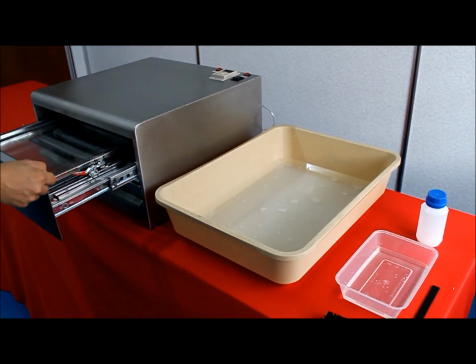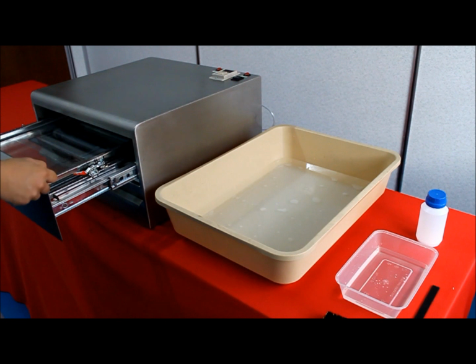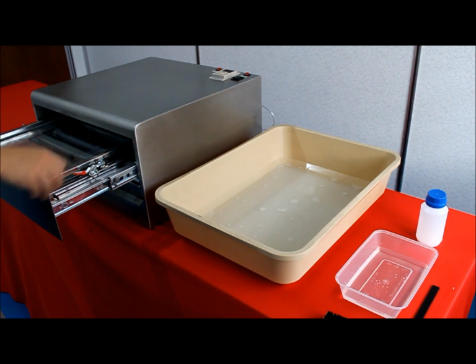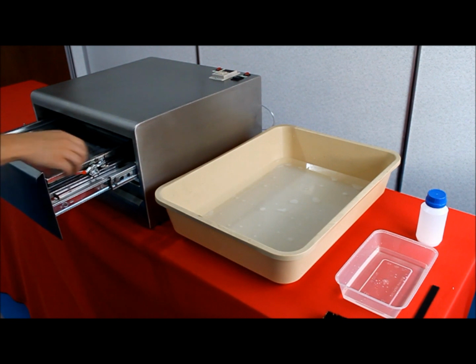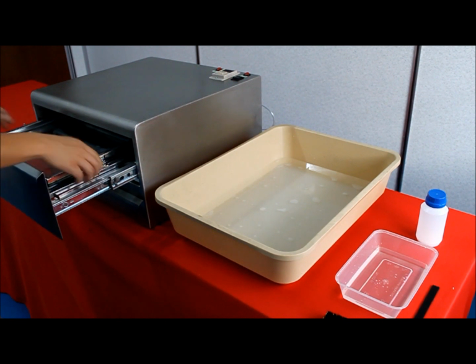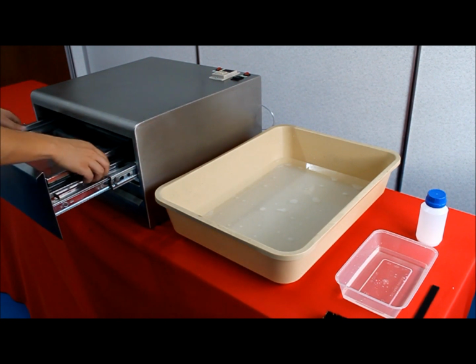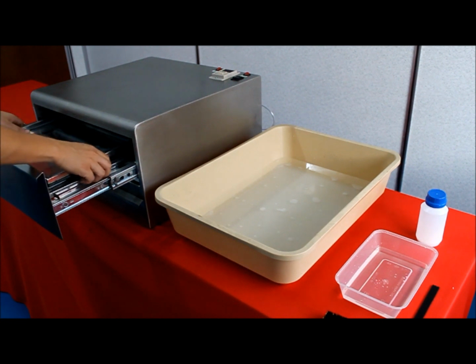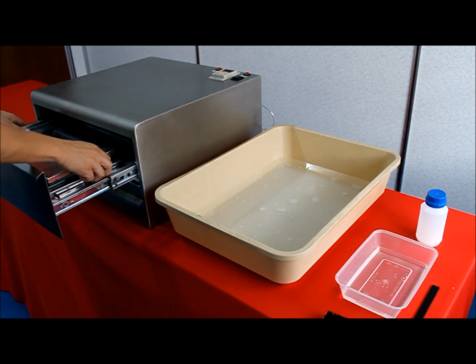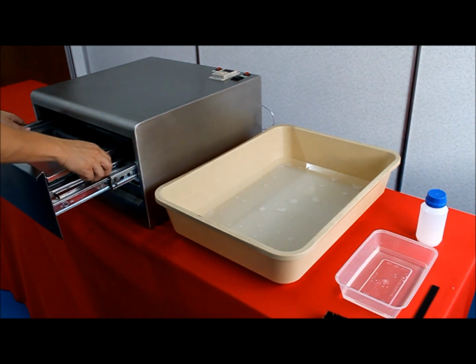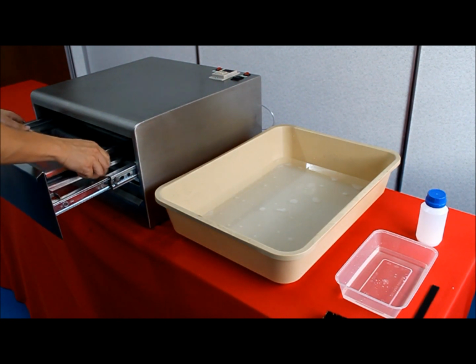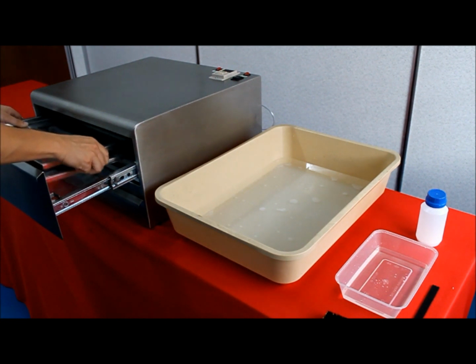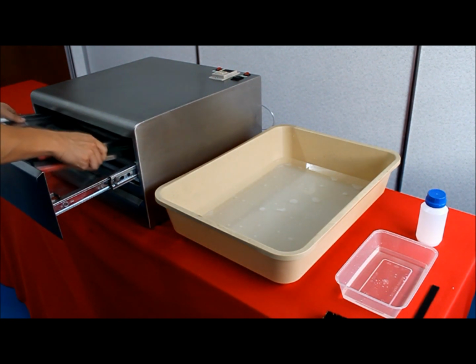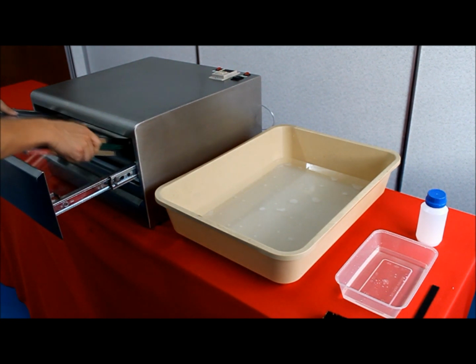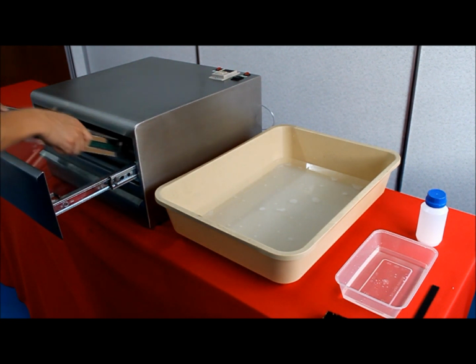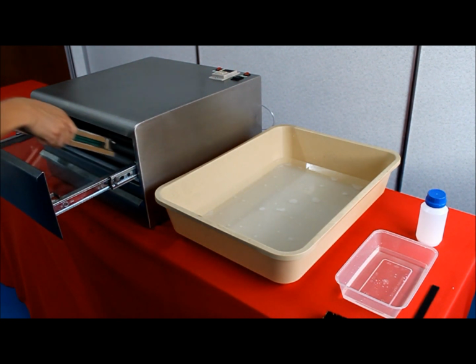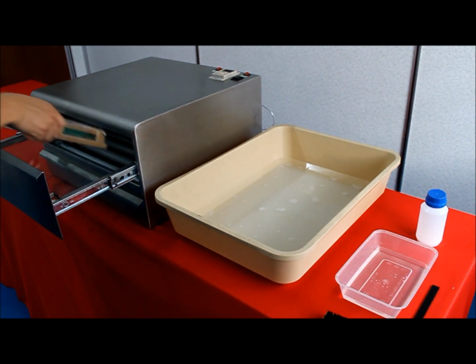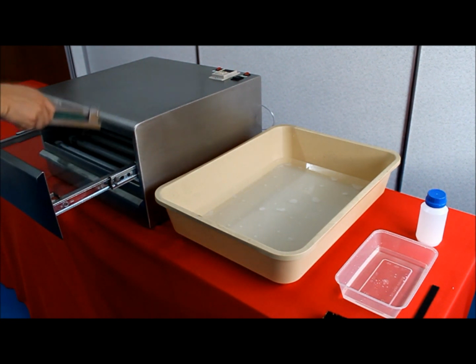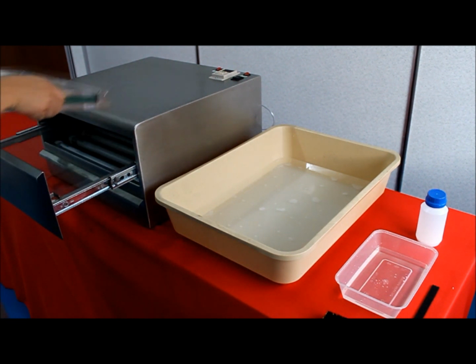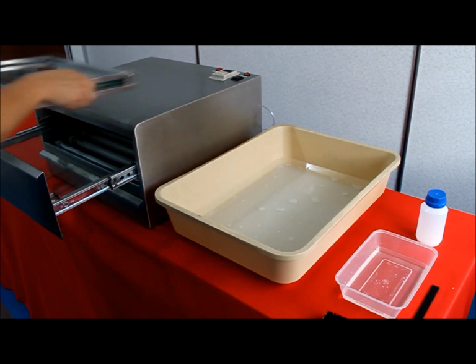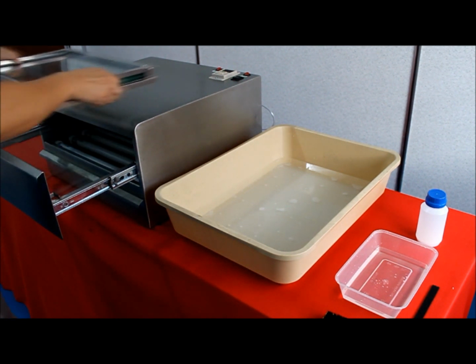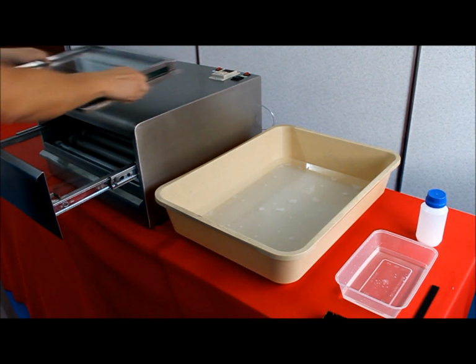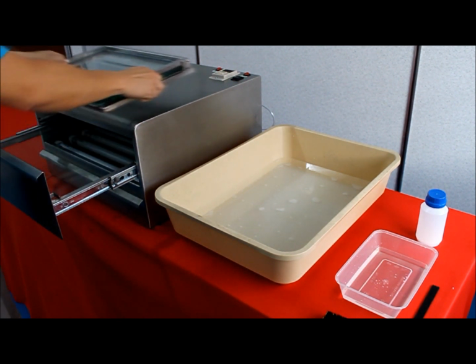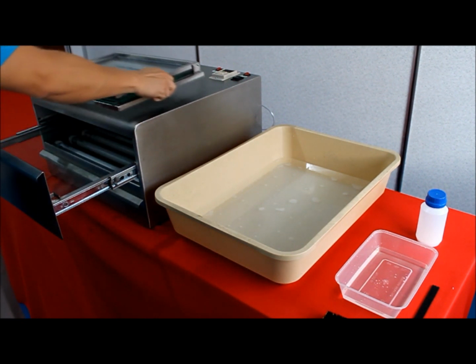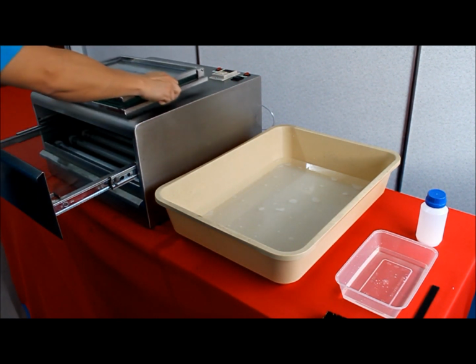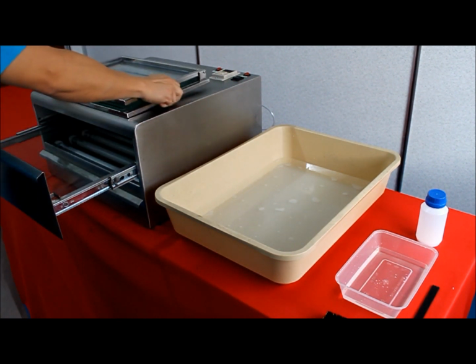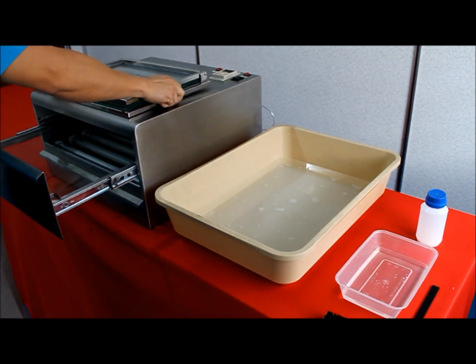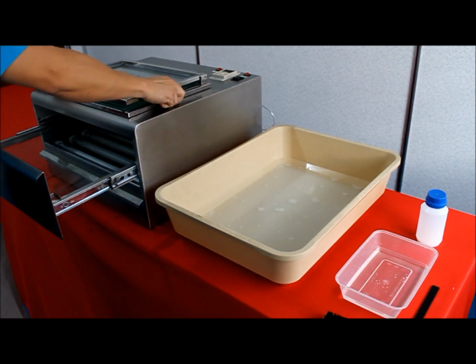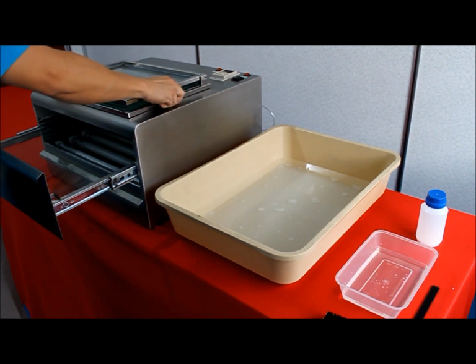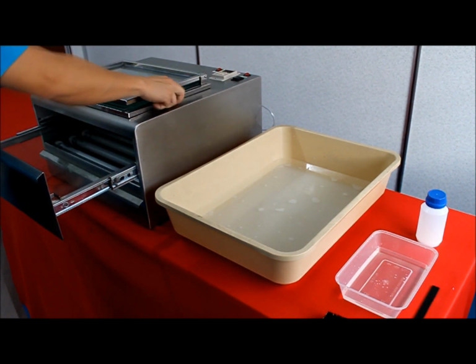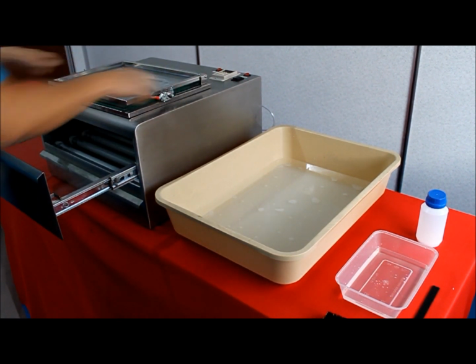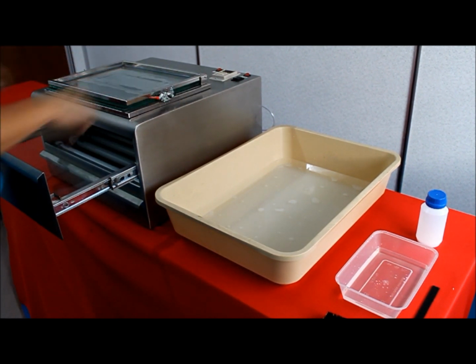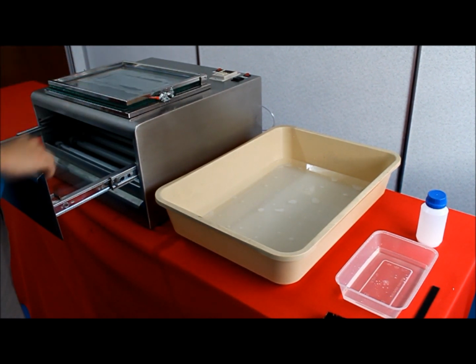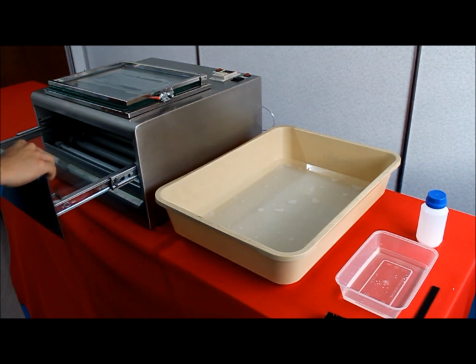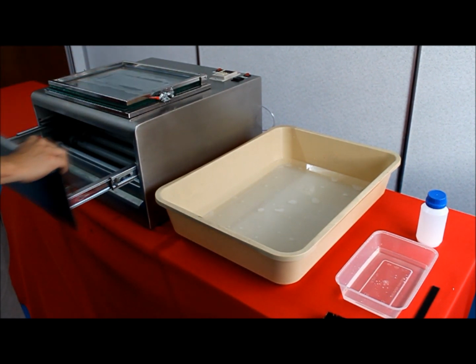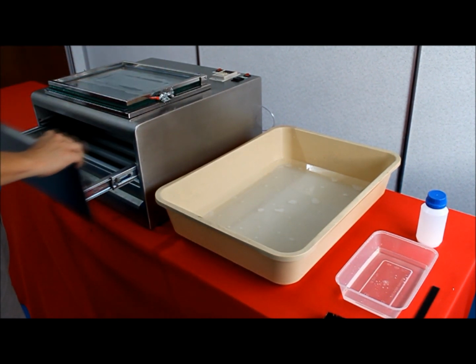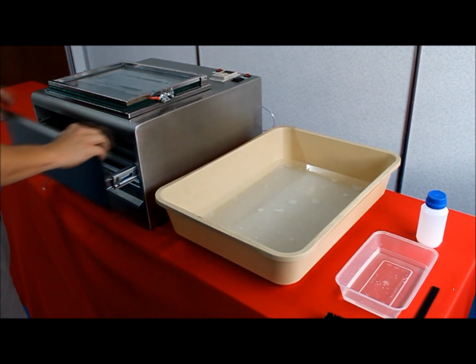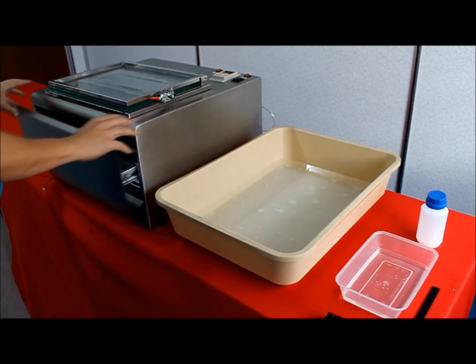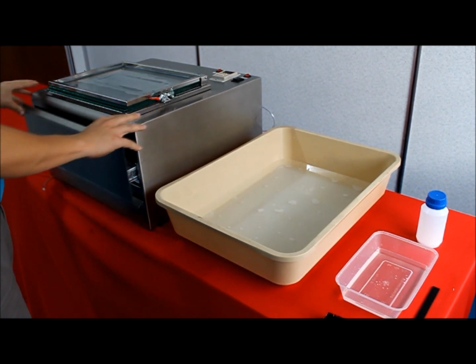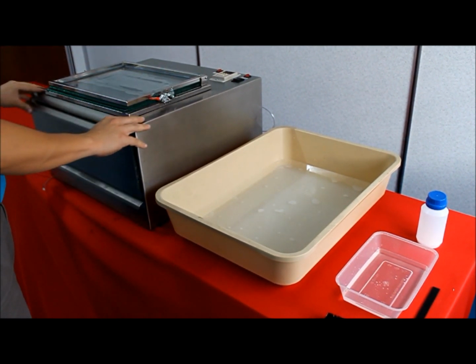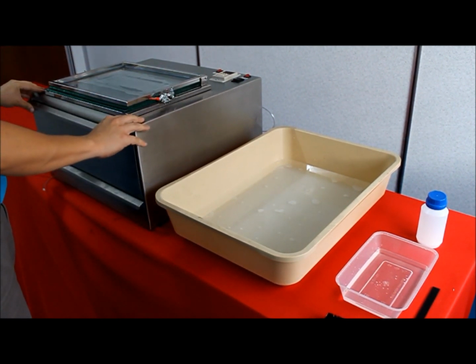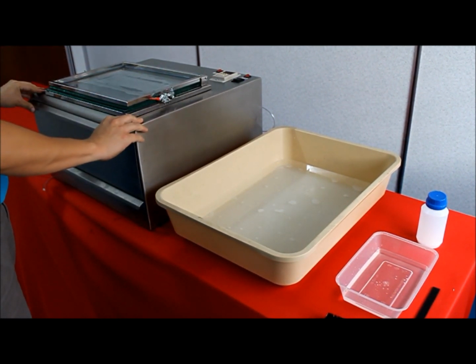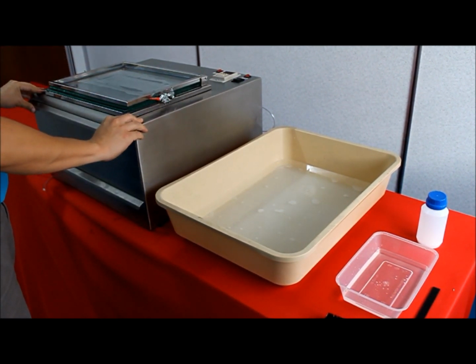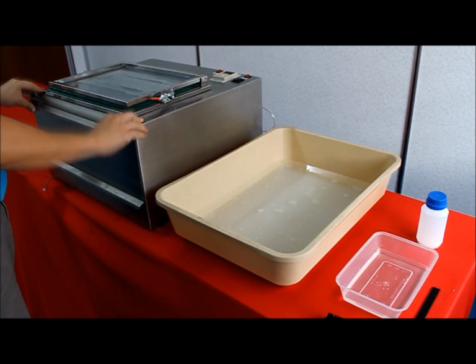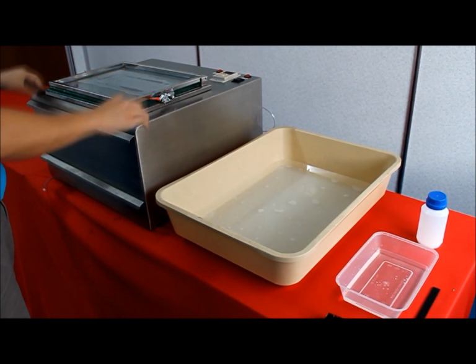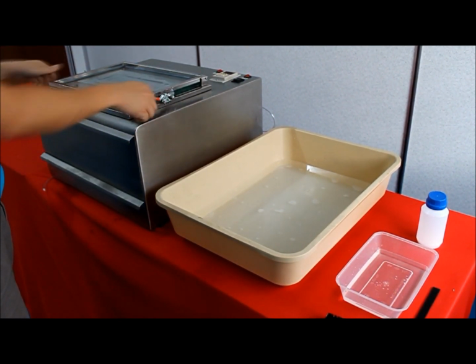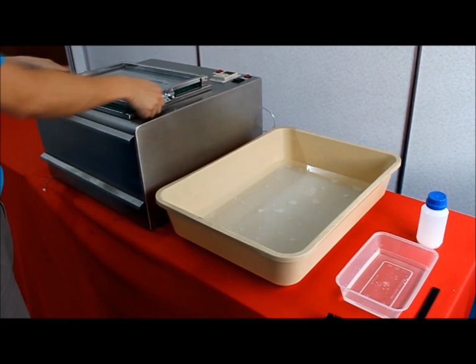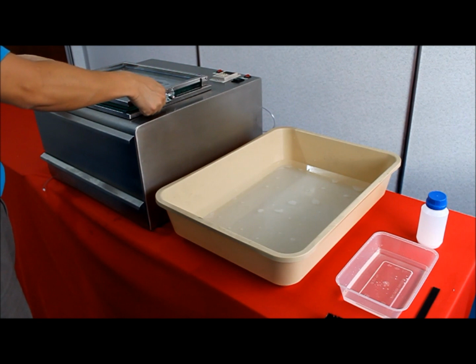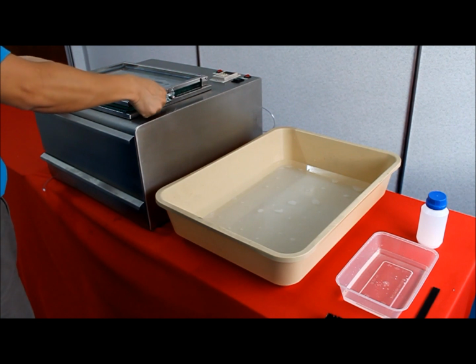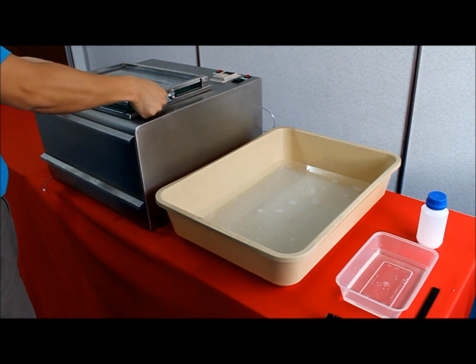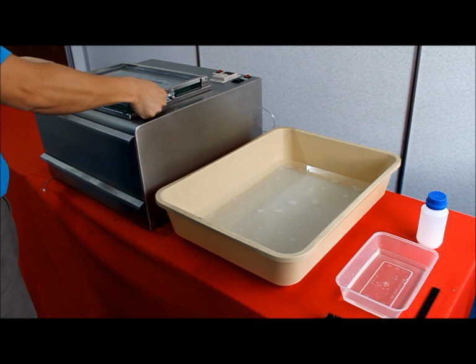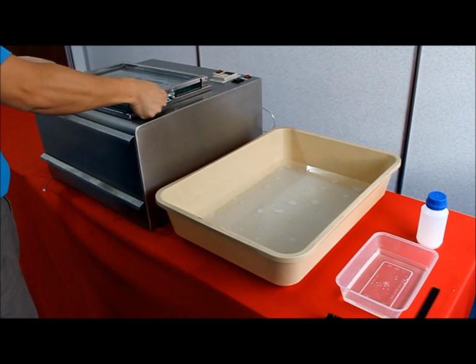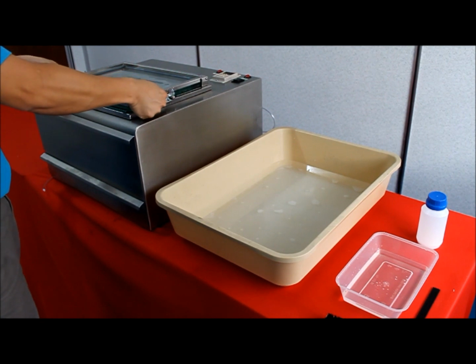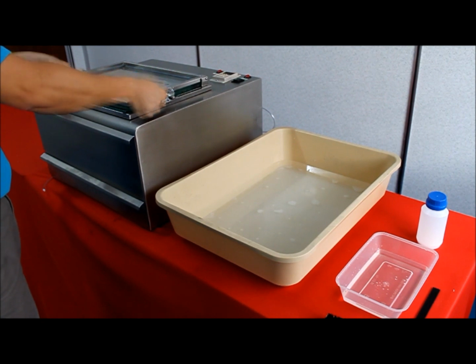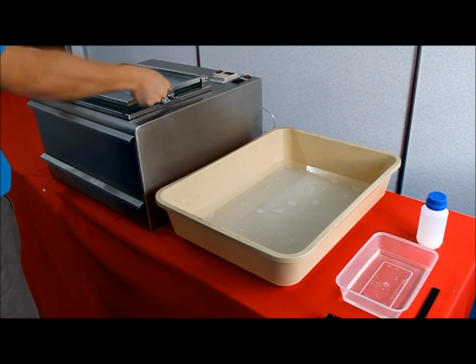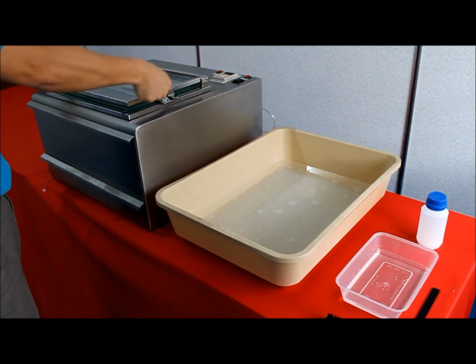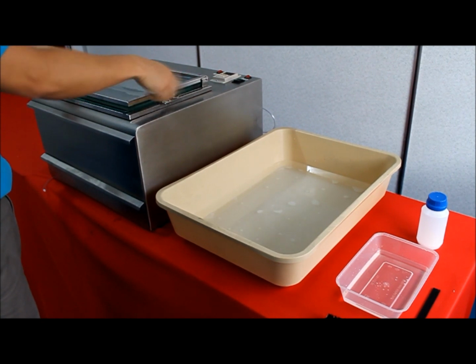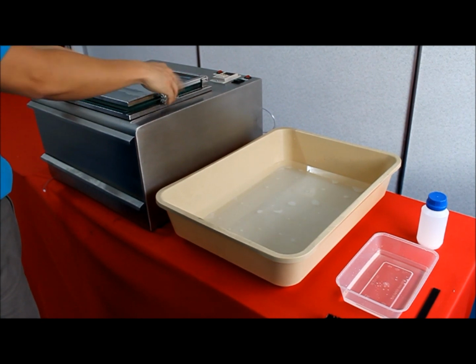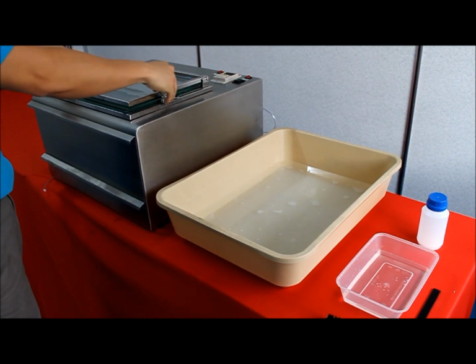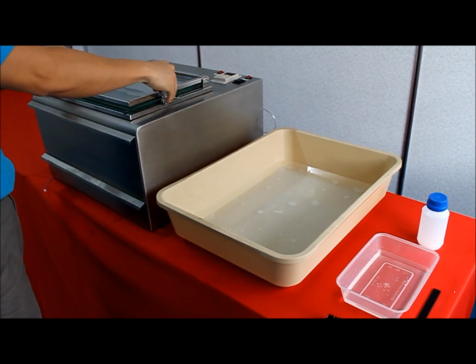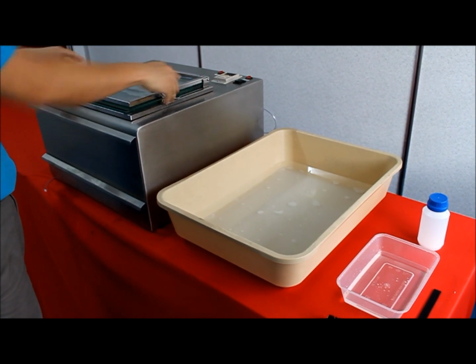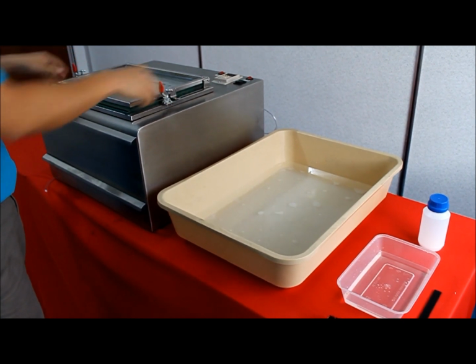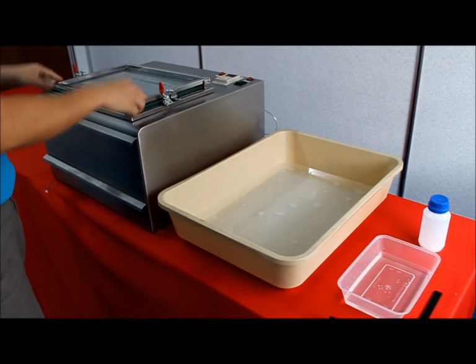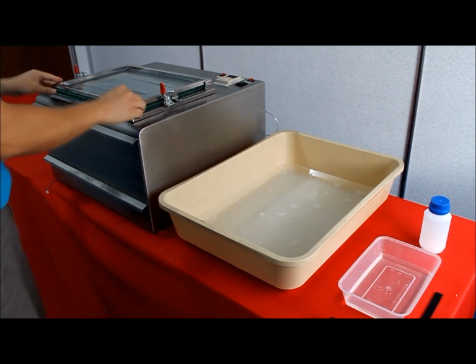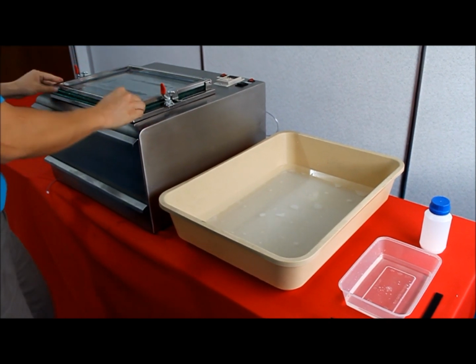After the exposure process, take out the glass holder and wash your partially done rubber stamp with liquid detergent.